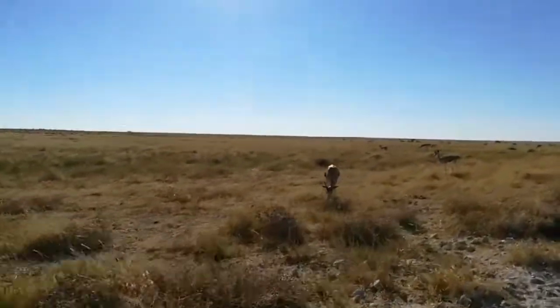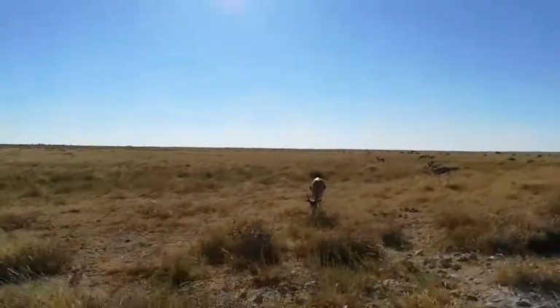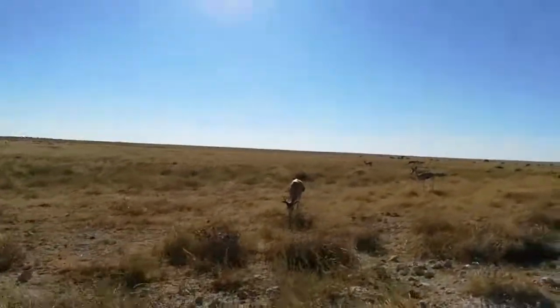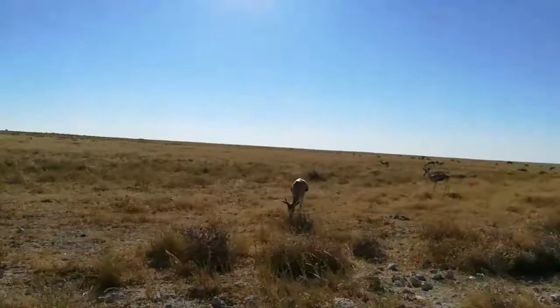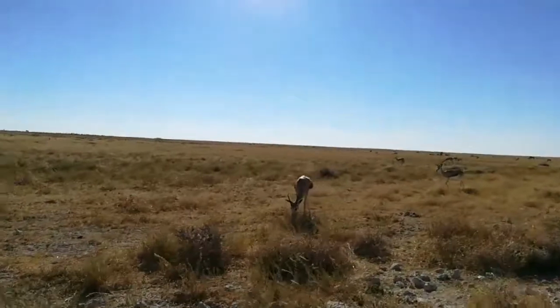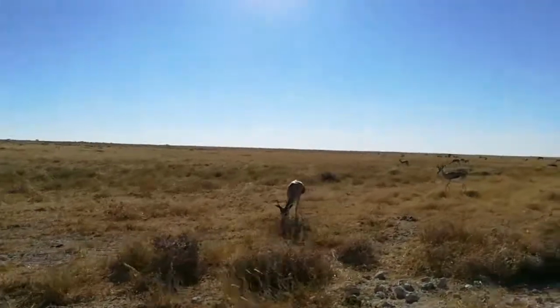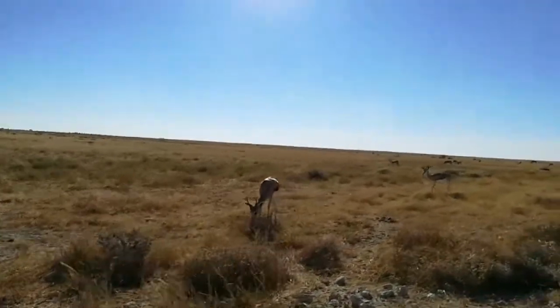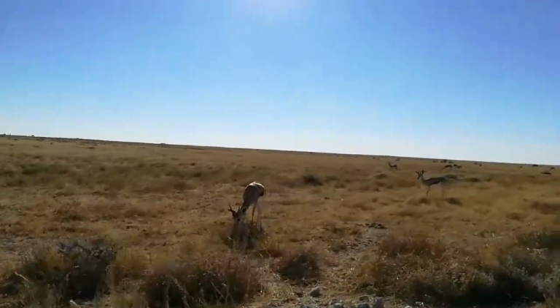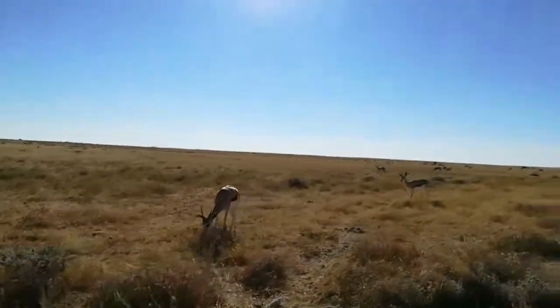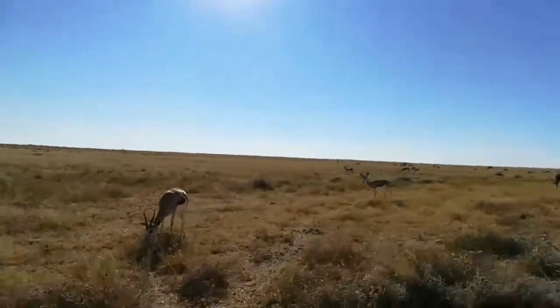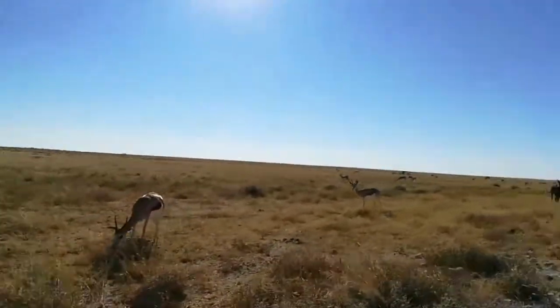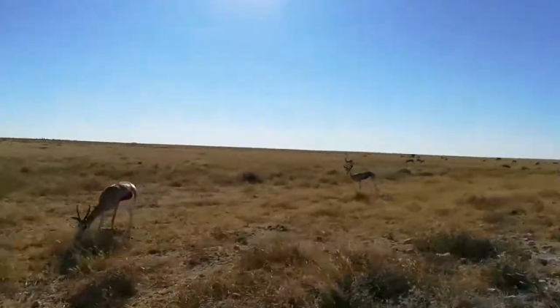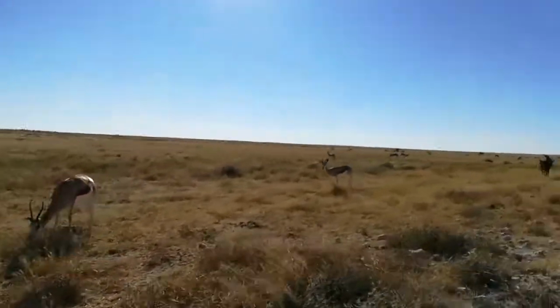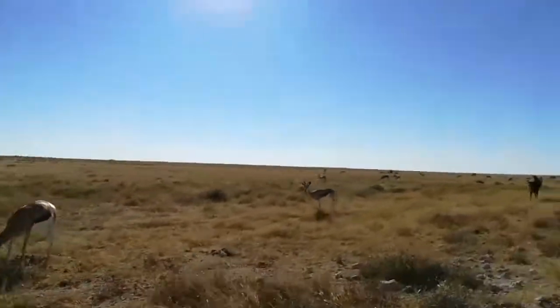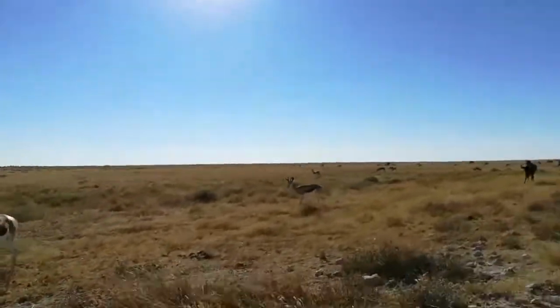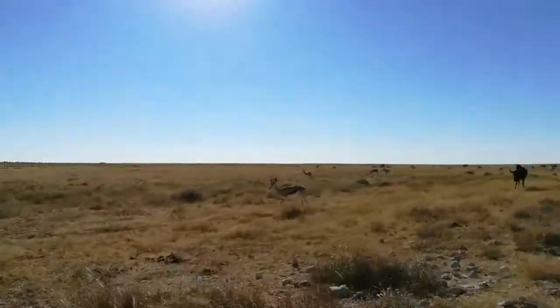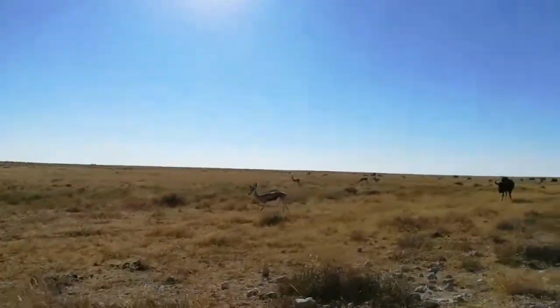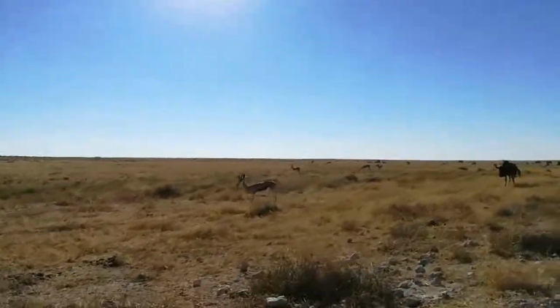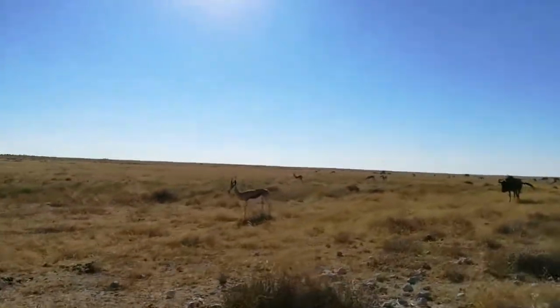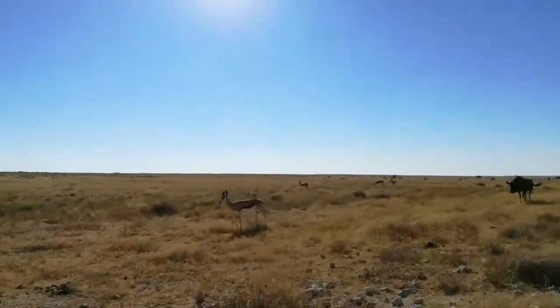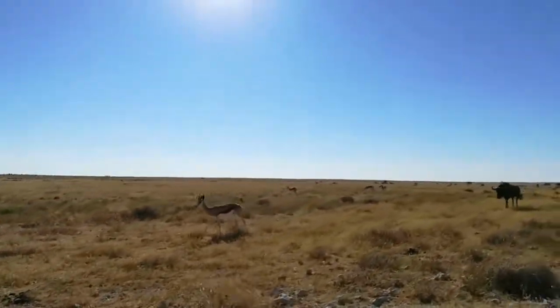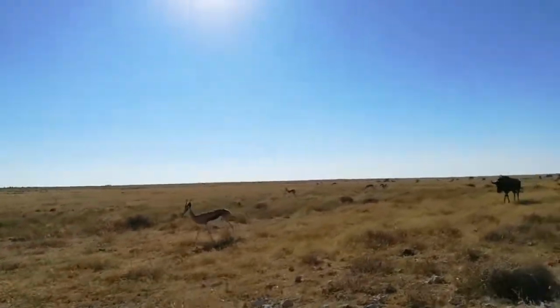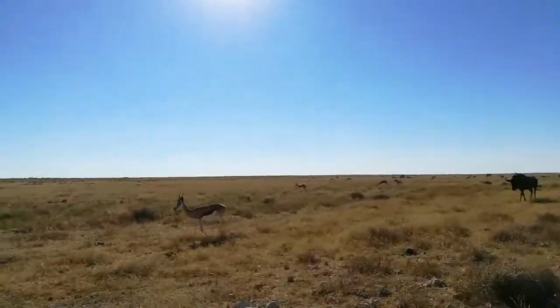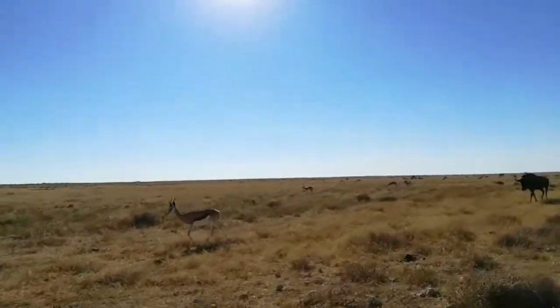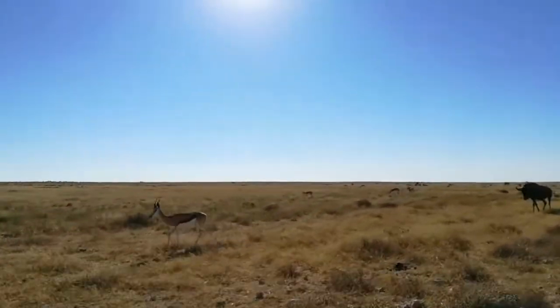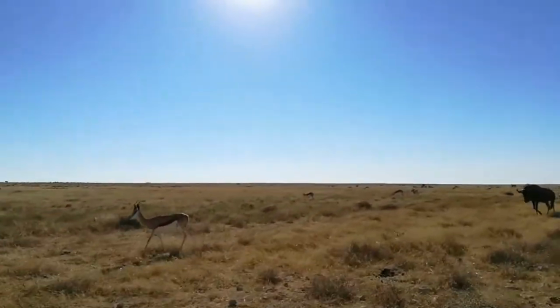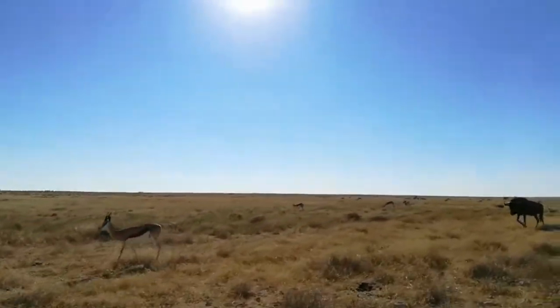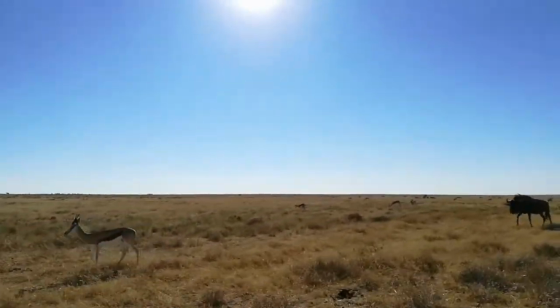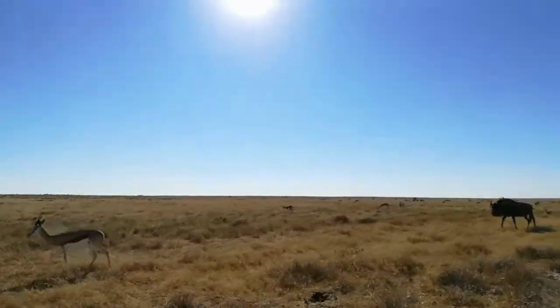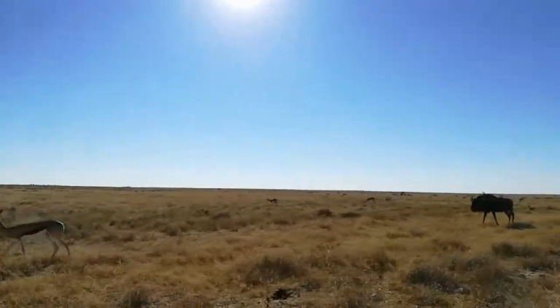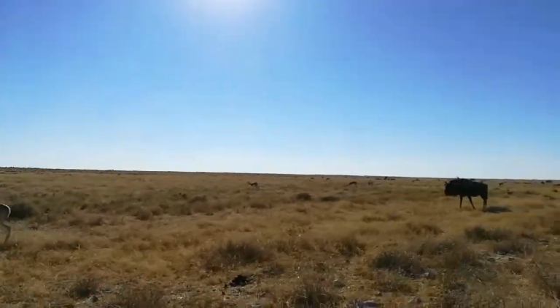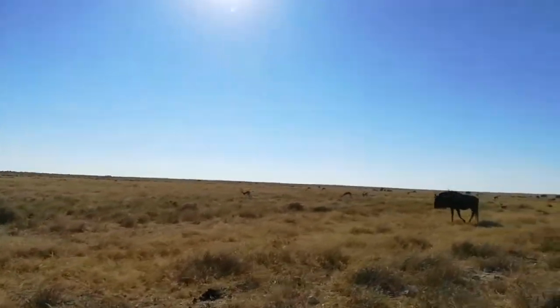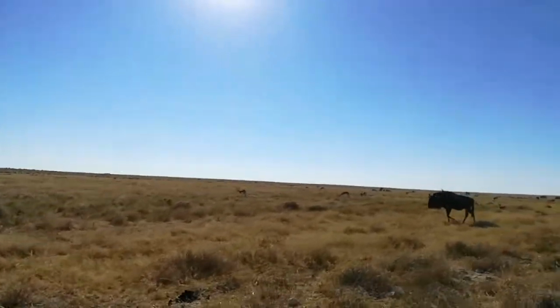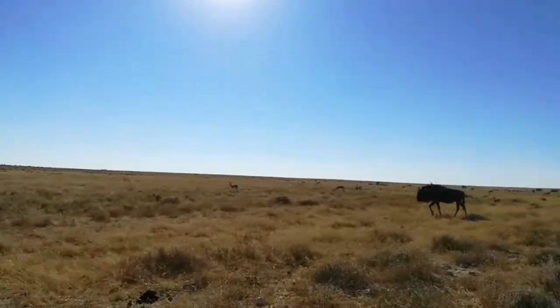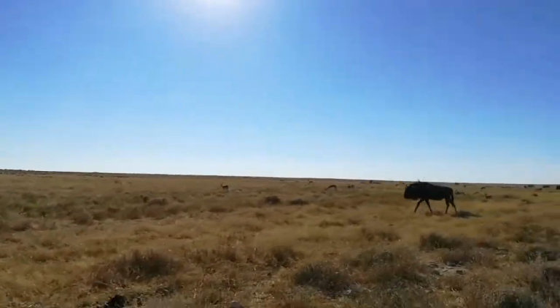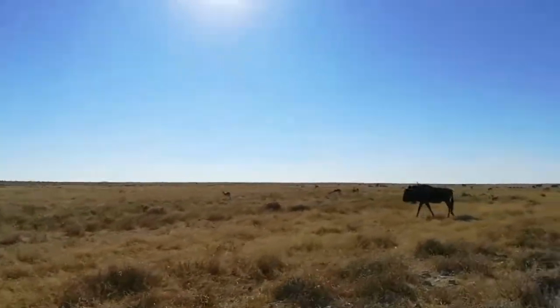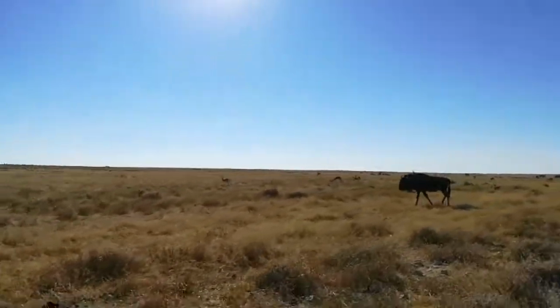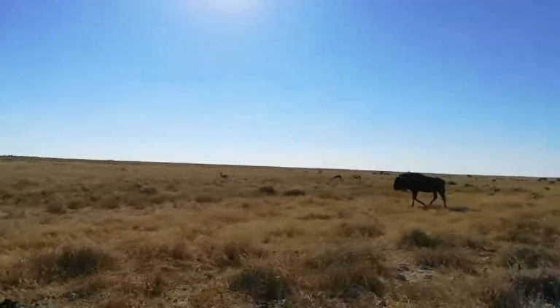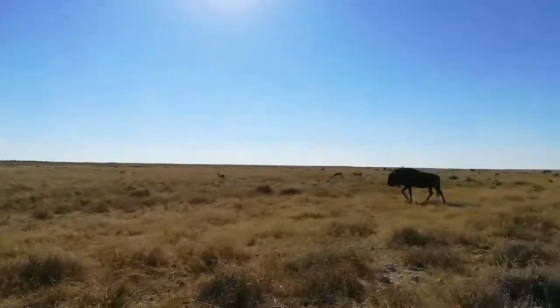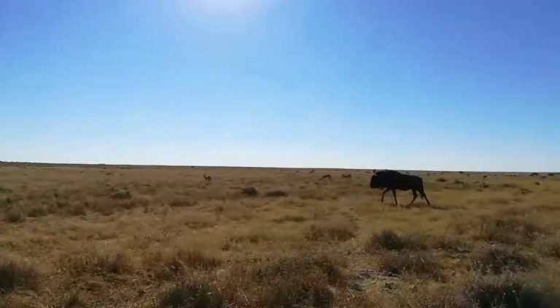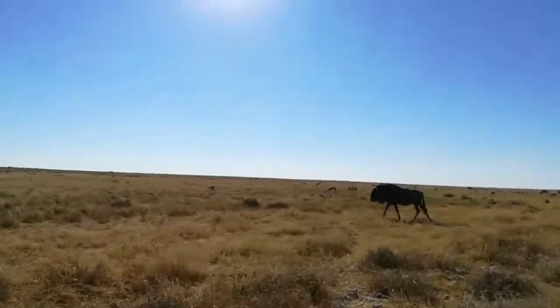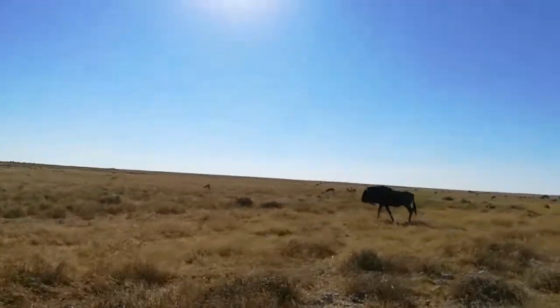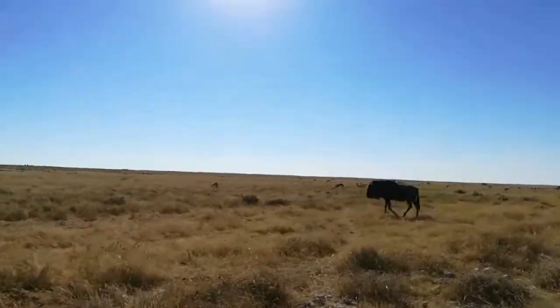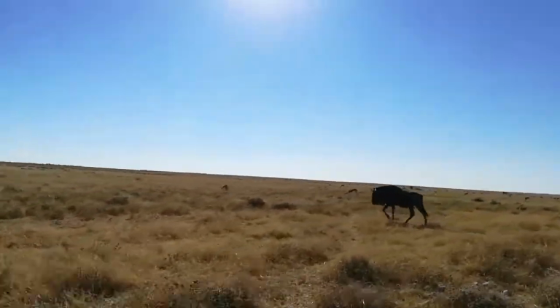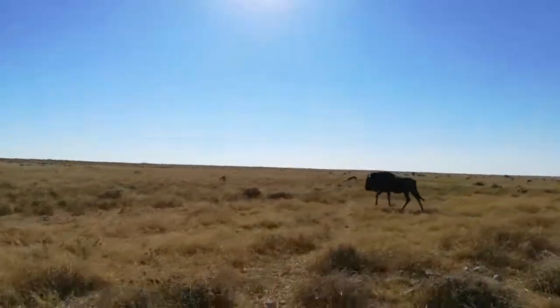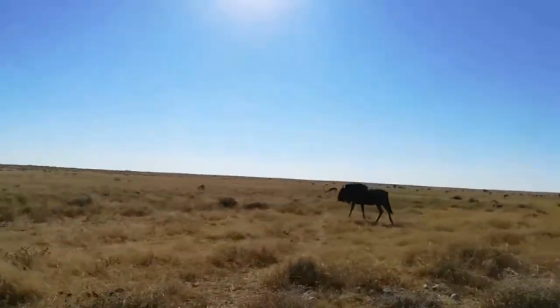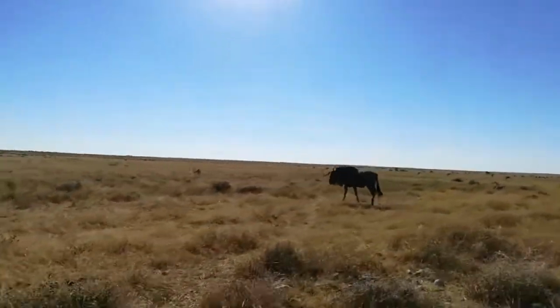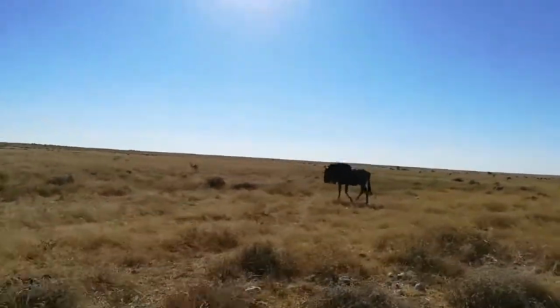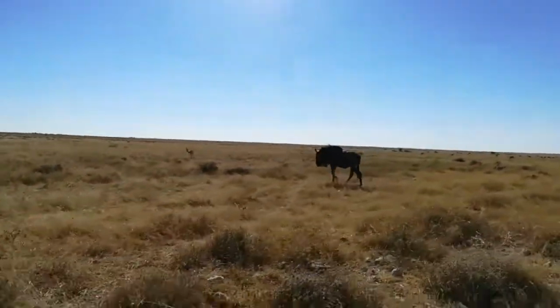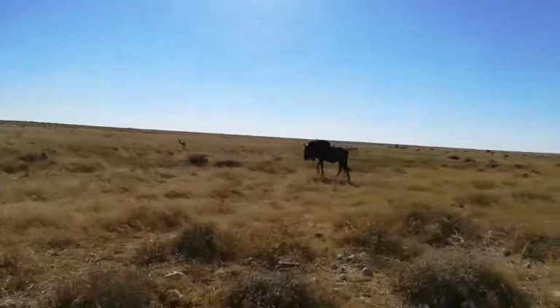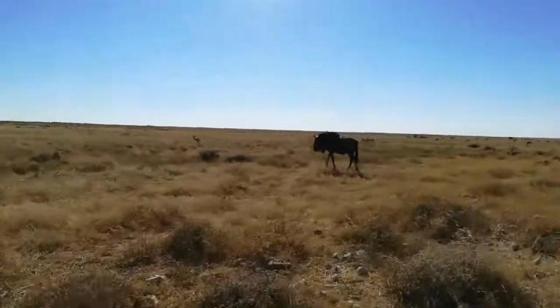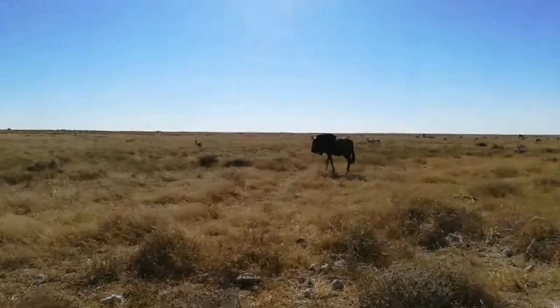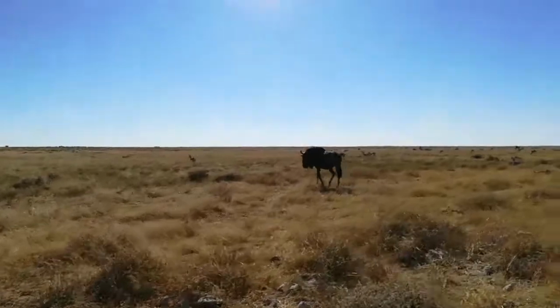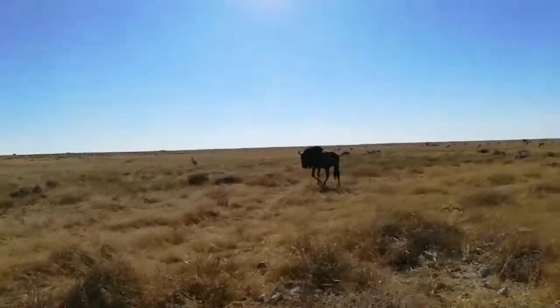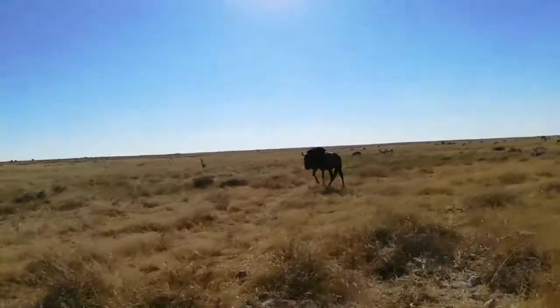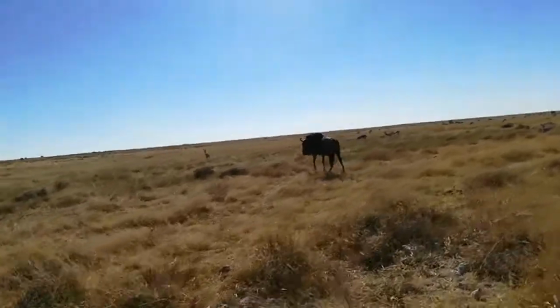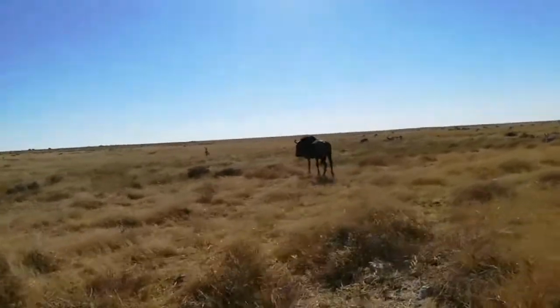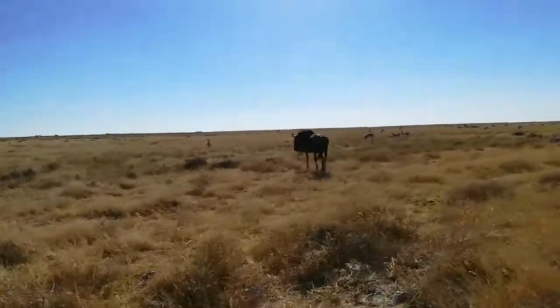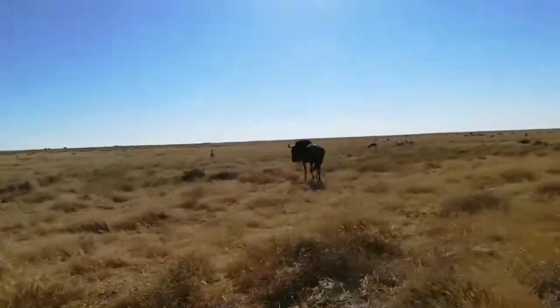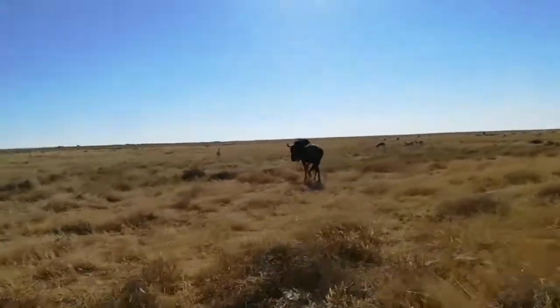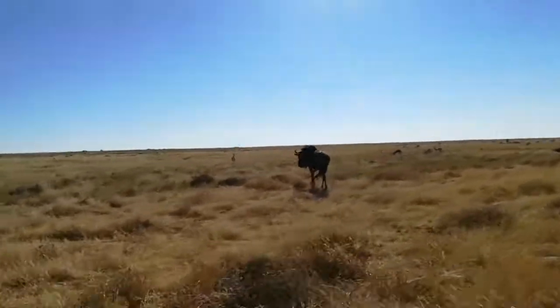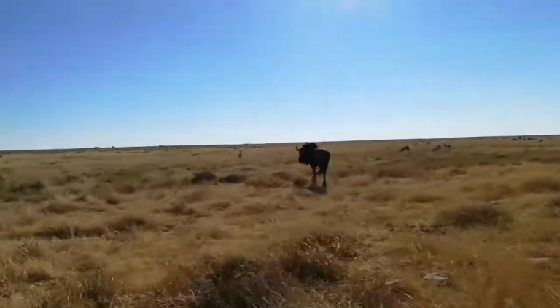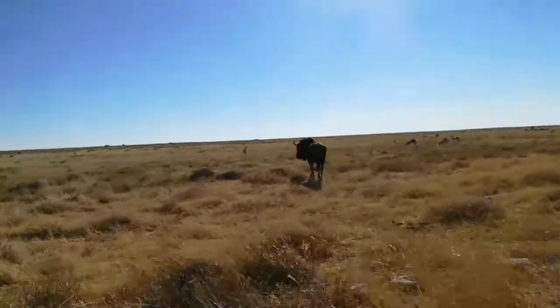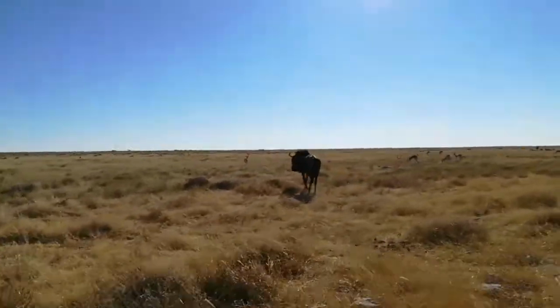Some more springbok. I just saw a jackal and it was like right next to the car. So wildebeest.